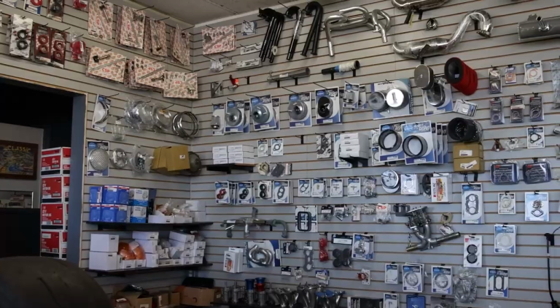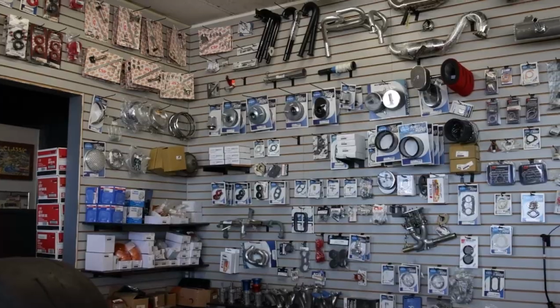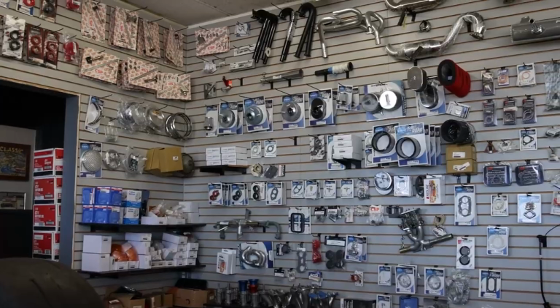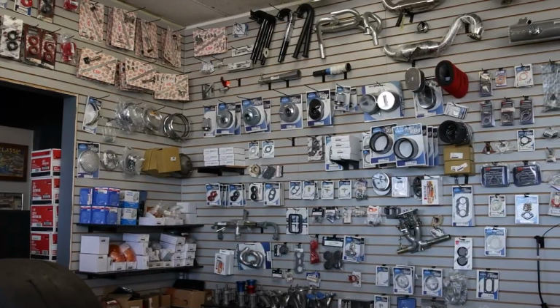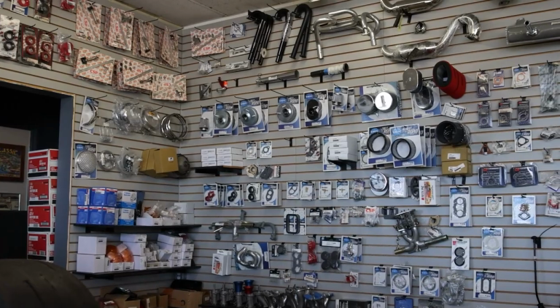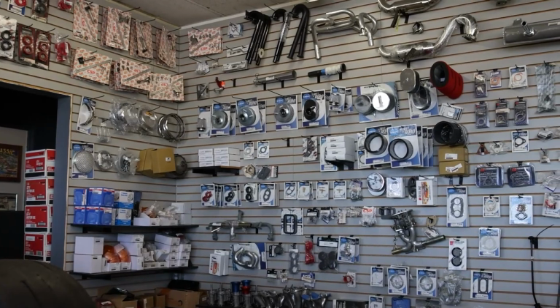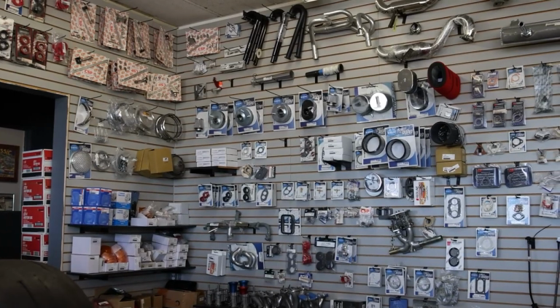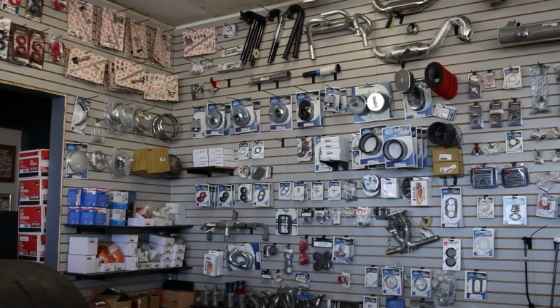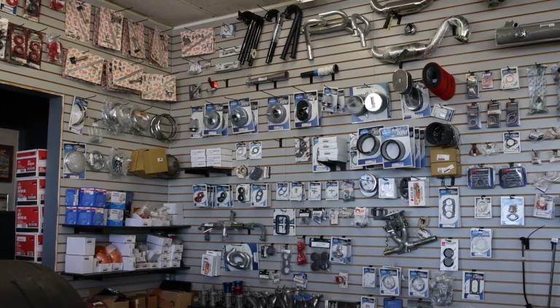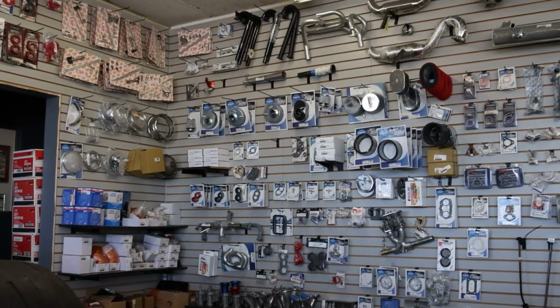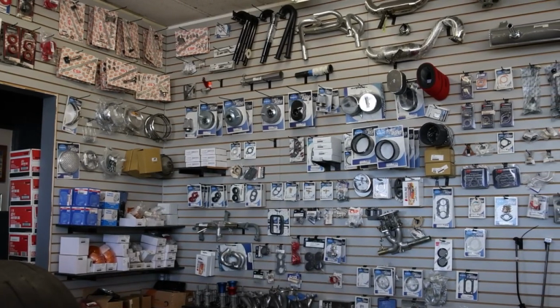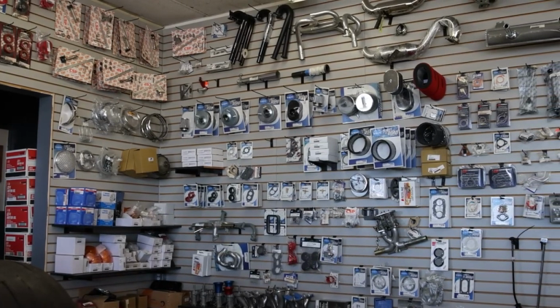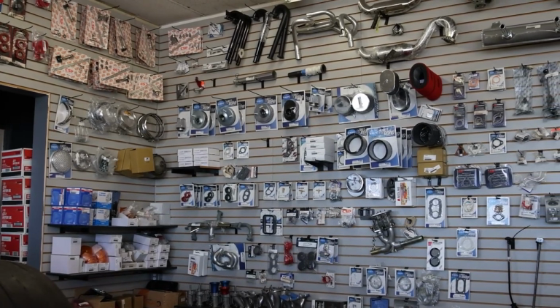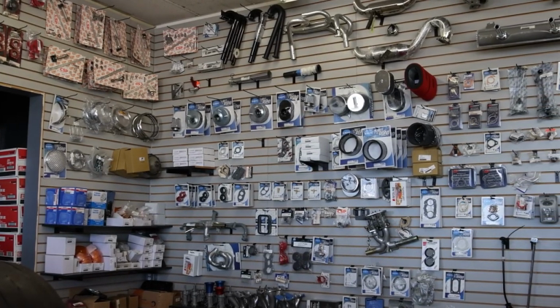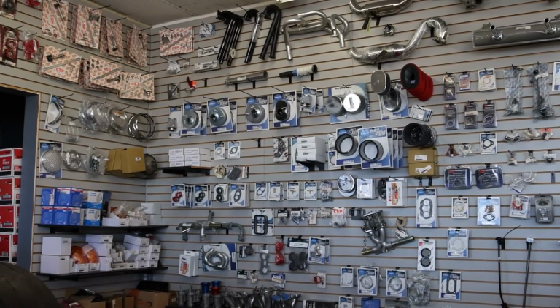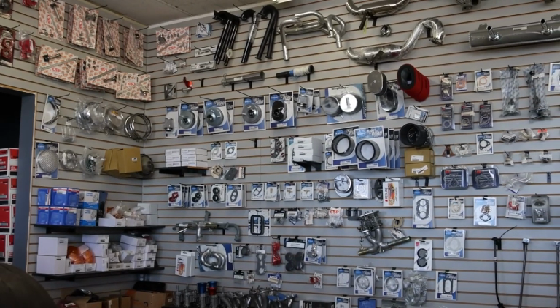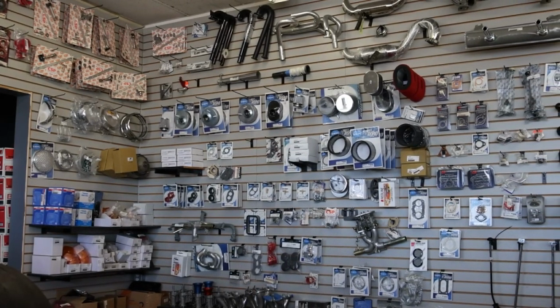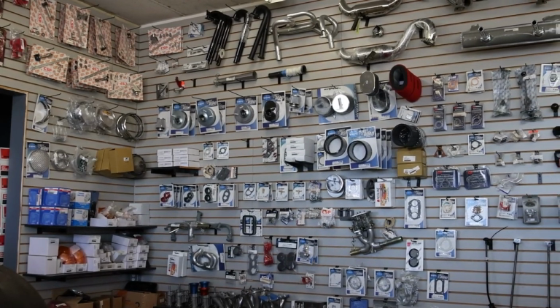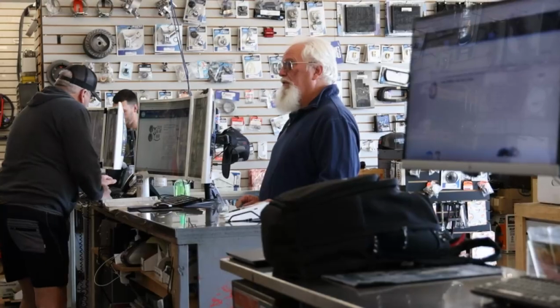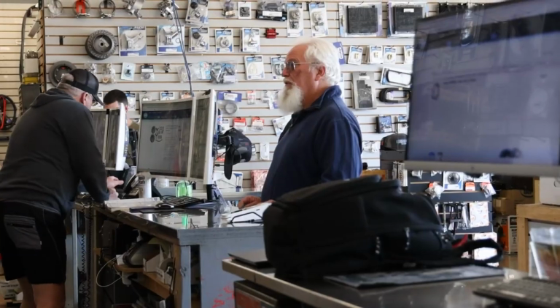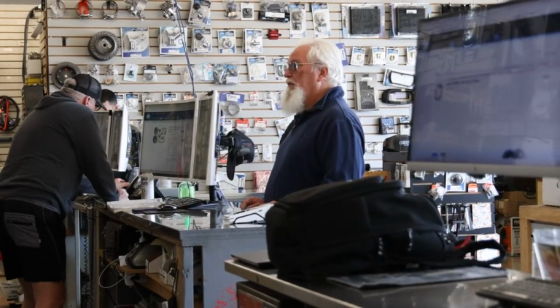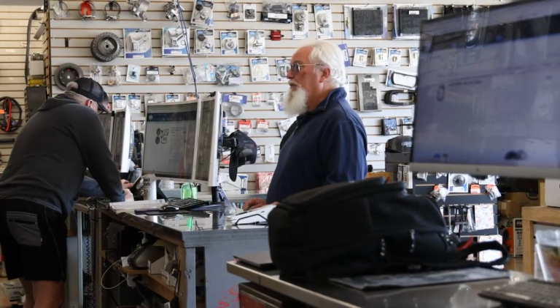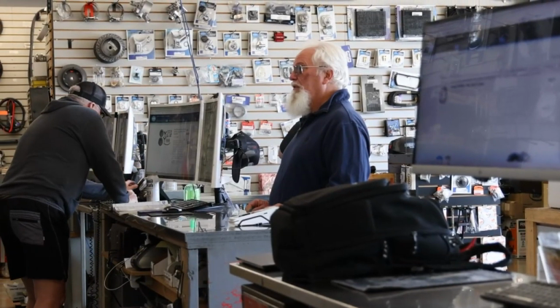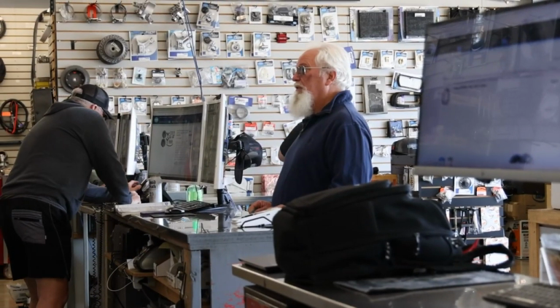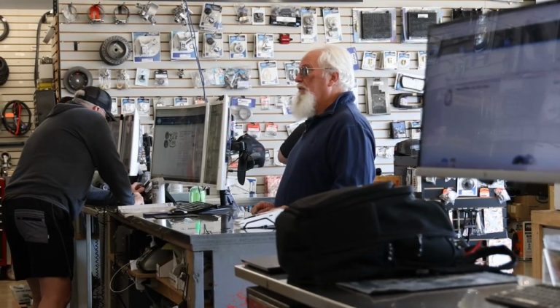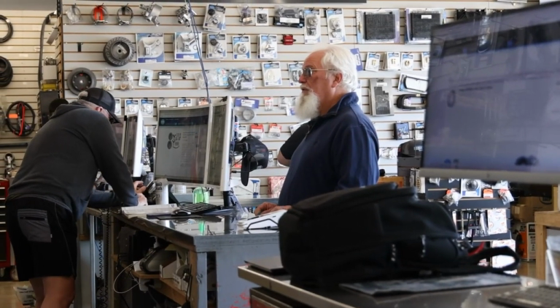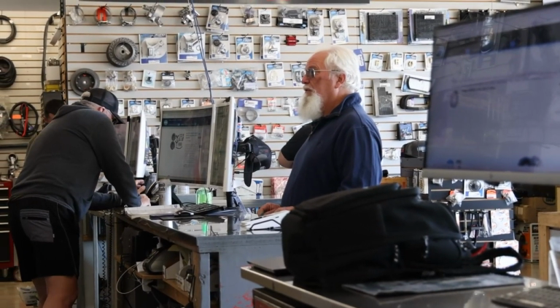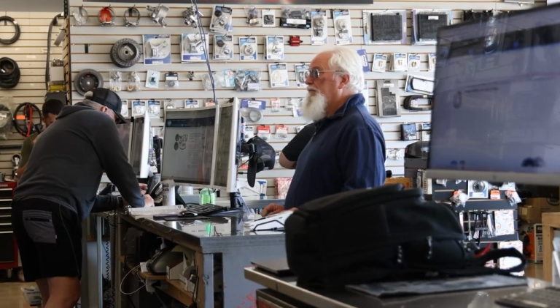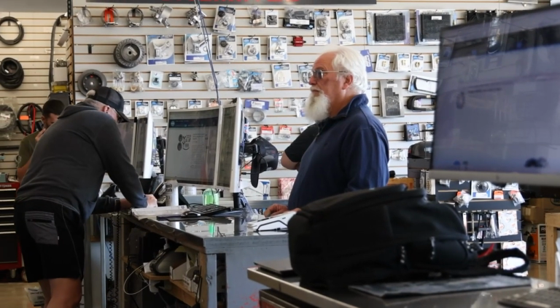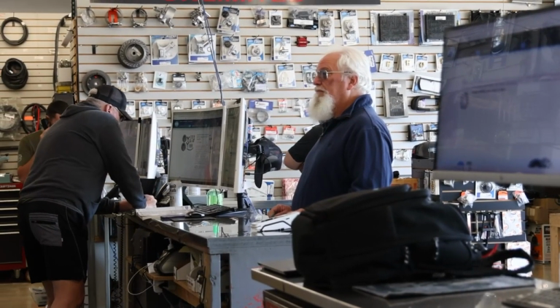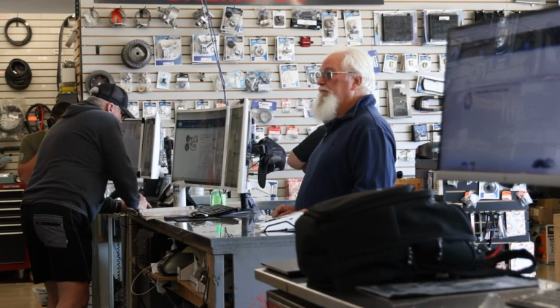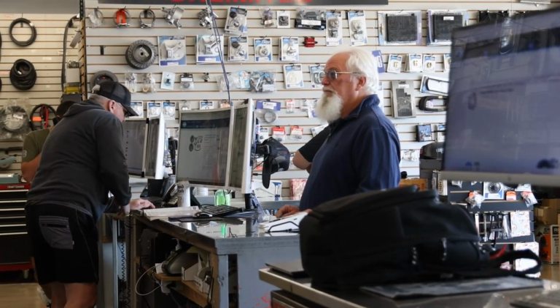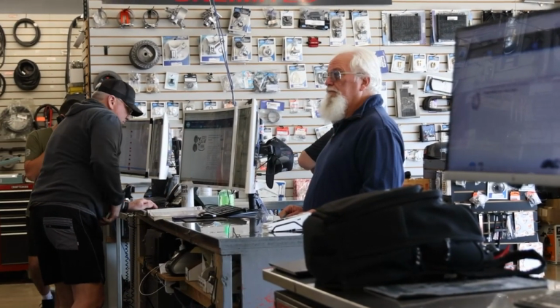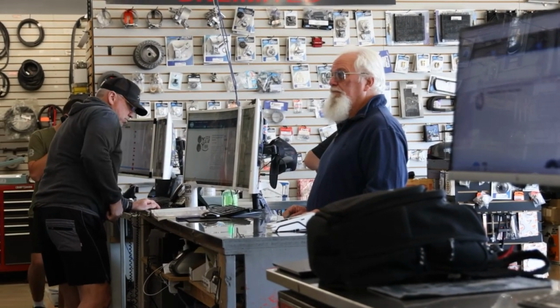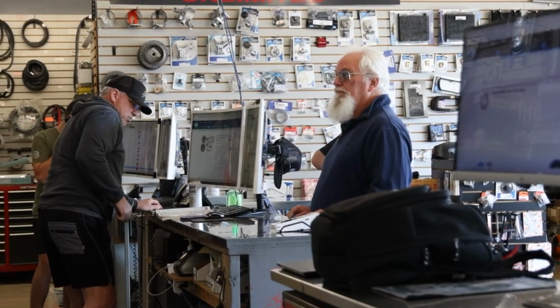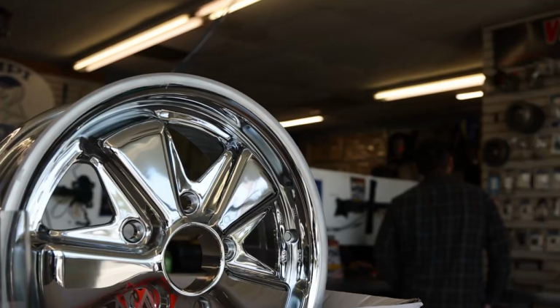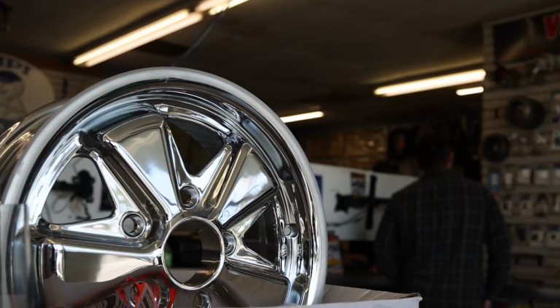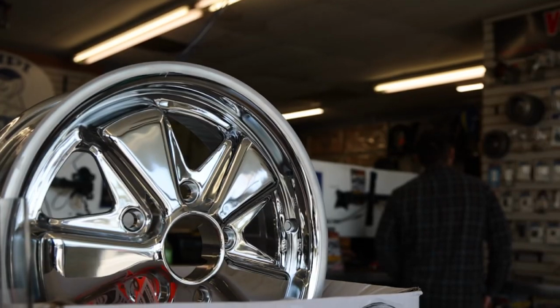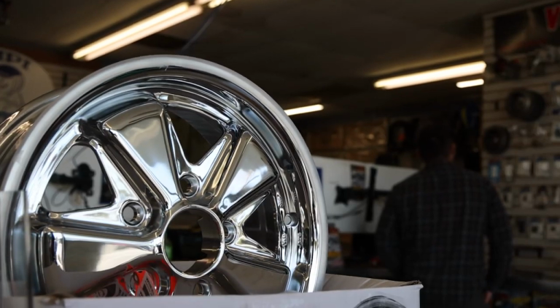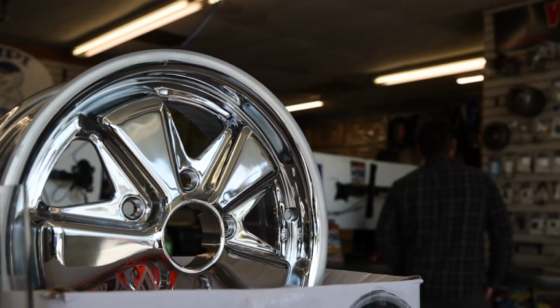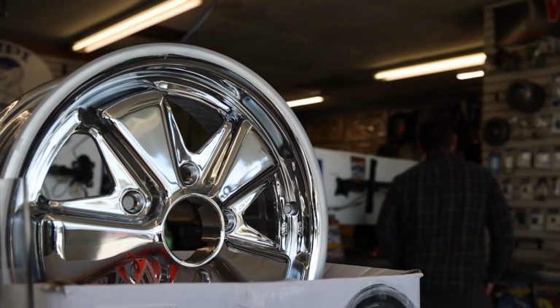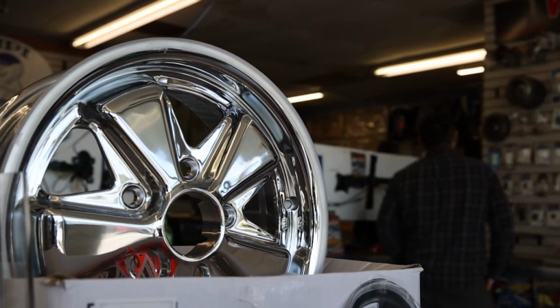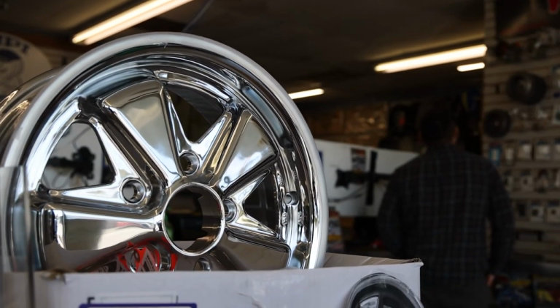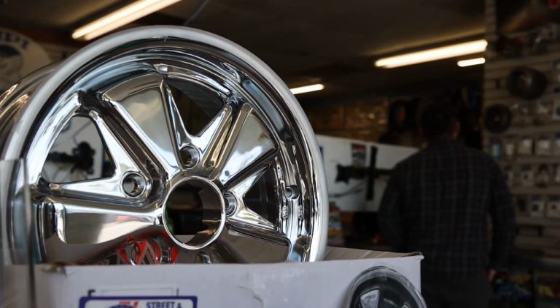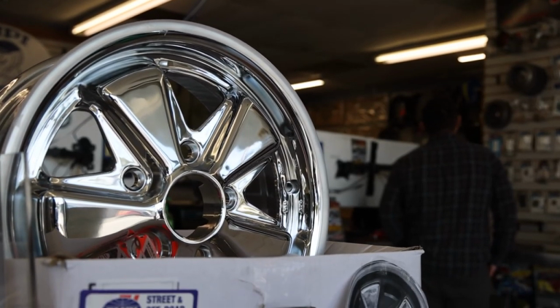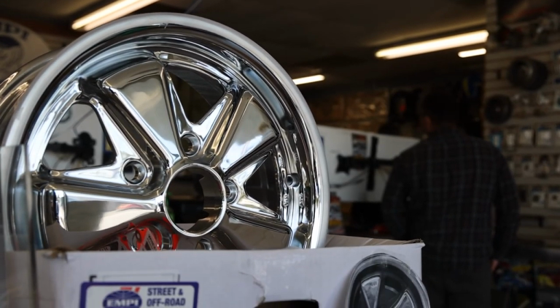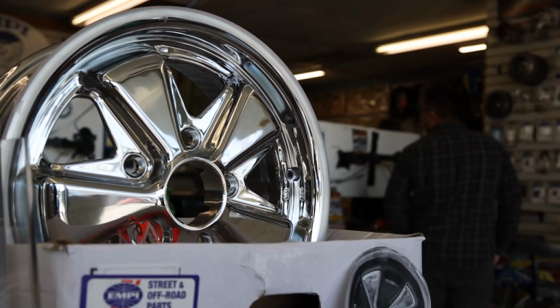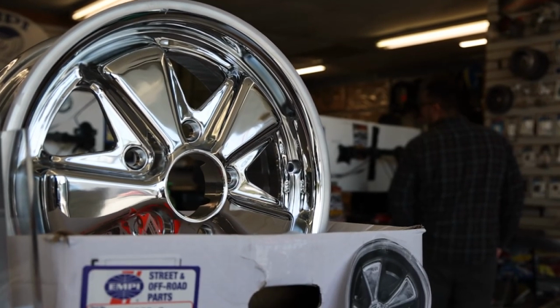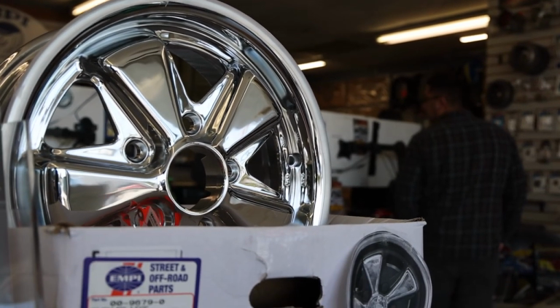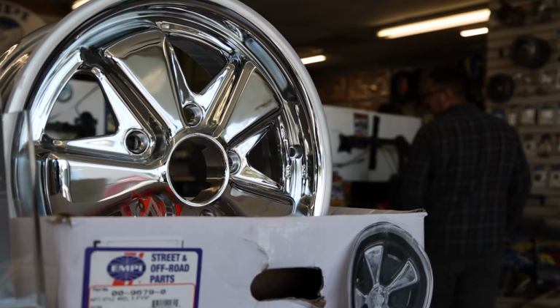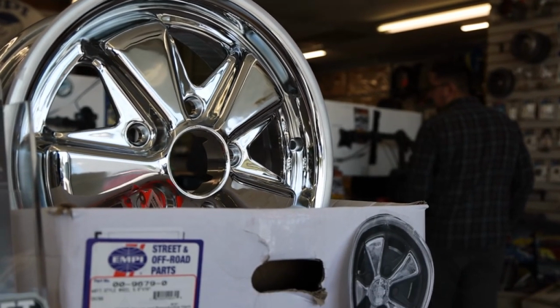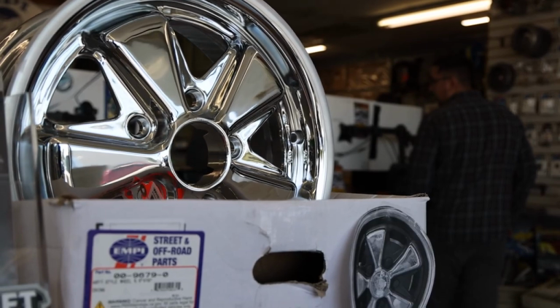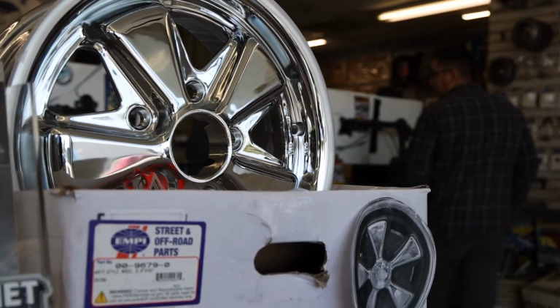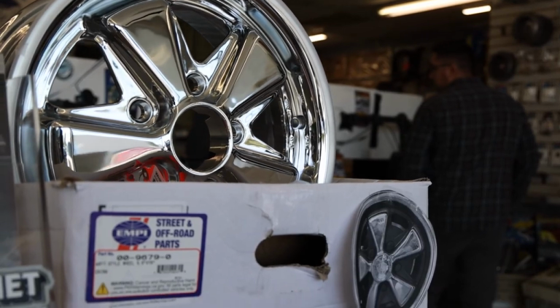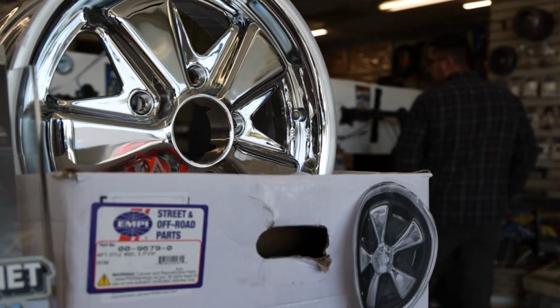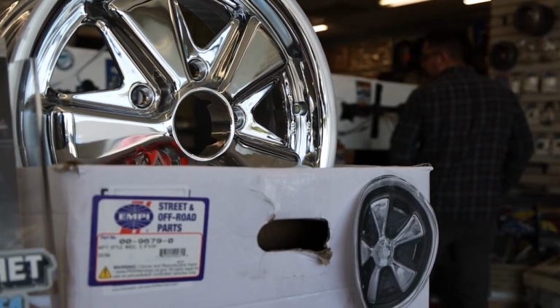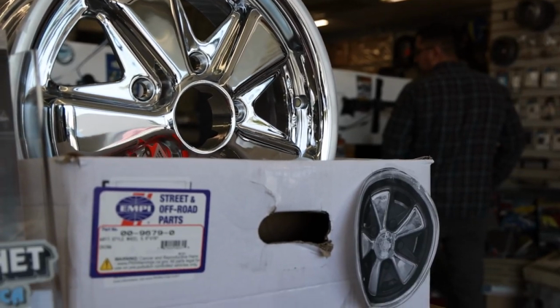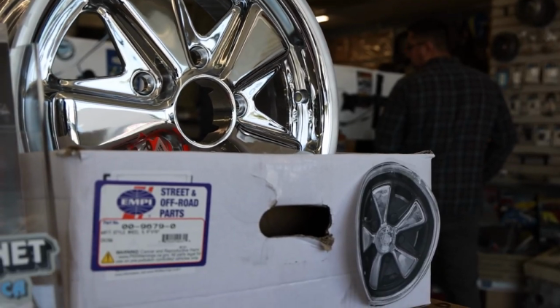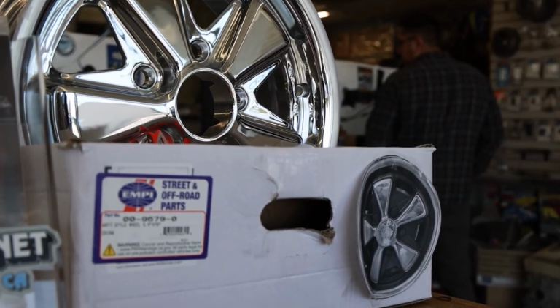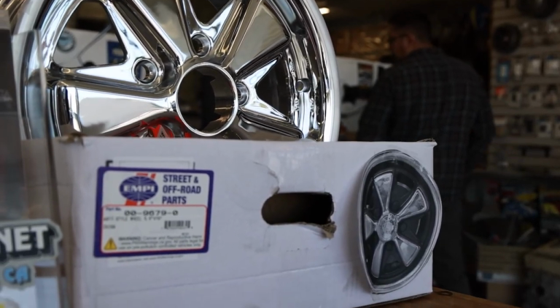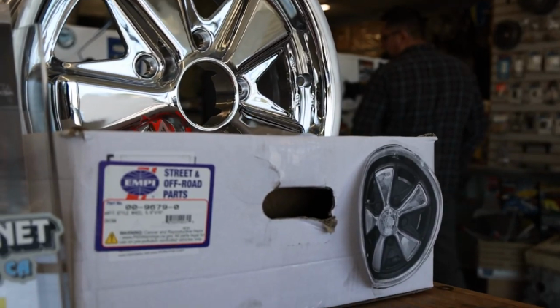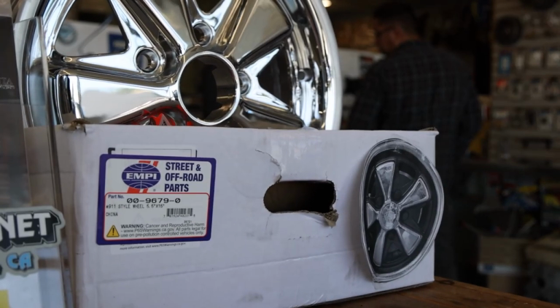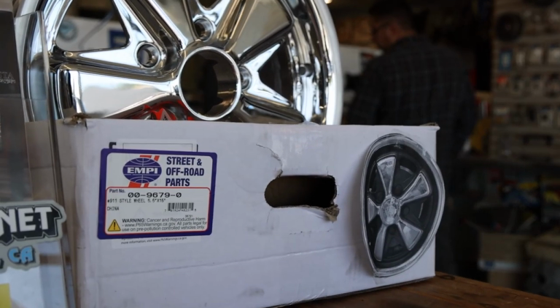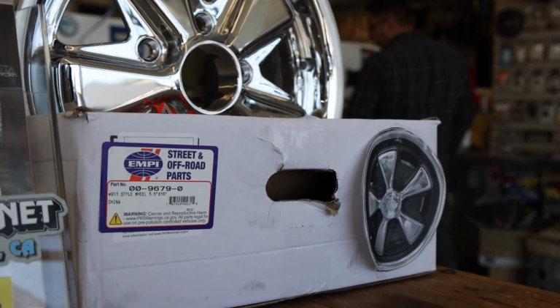If you don't have the parts here today, 90% of the time you can get it here tomorrow or the next day, which is cool.